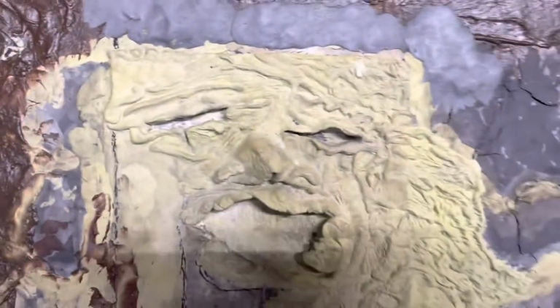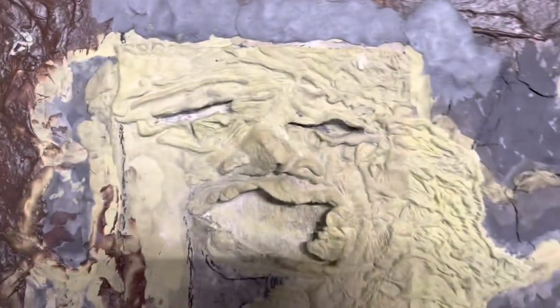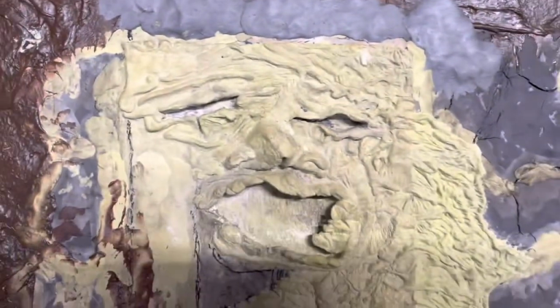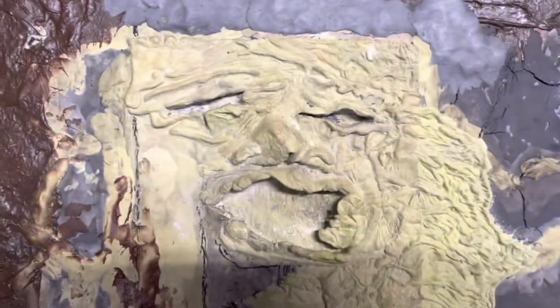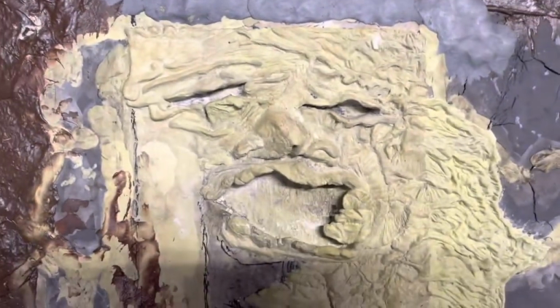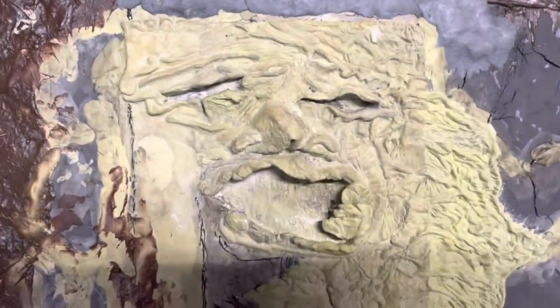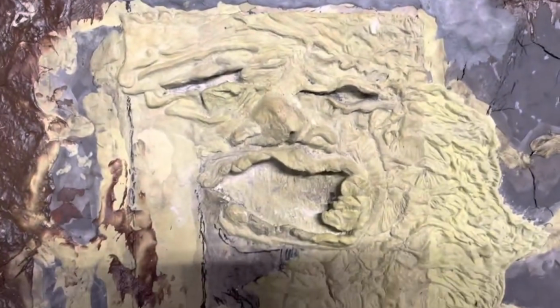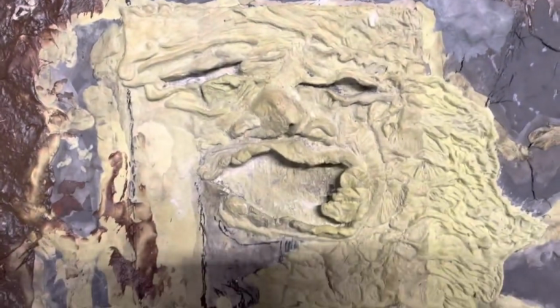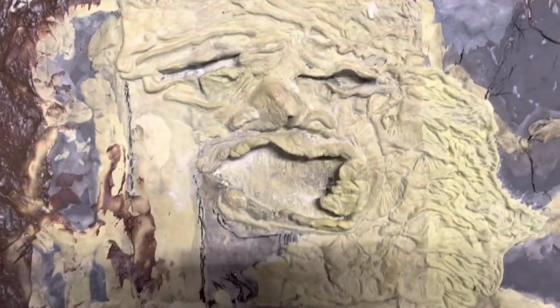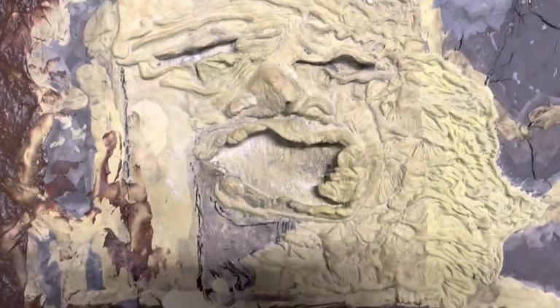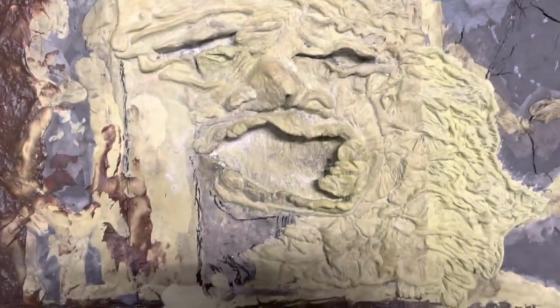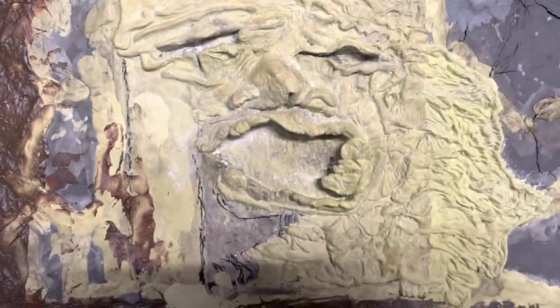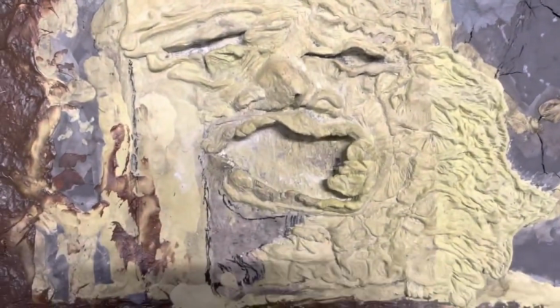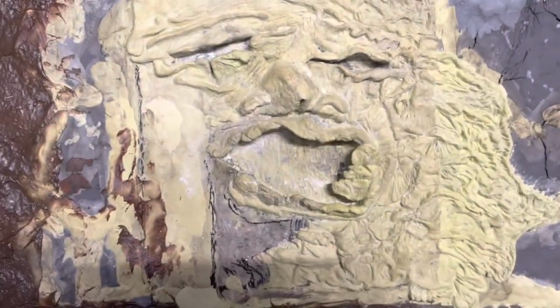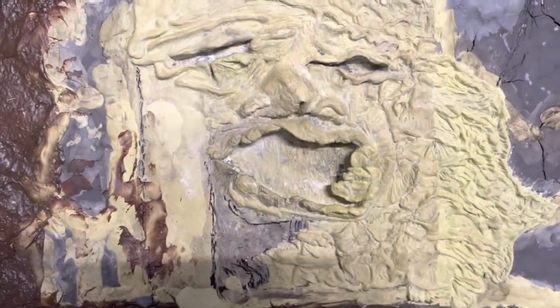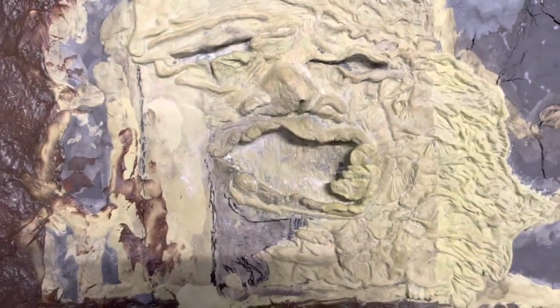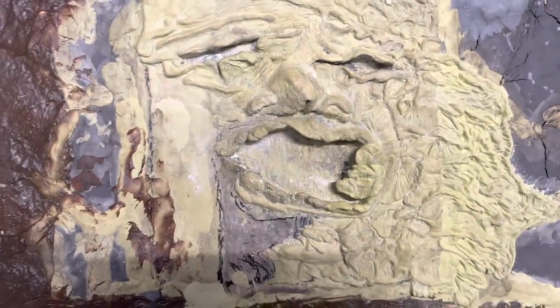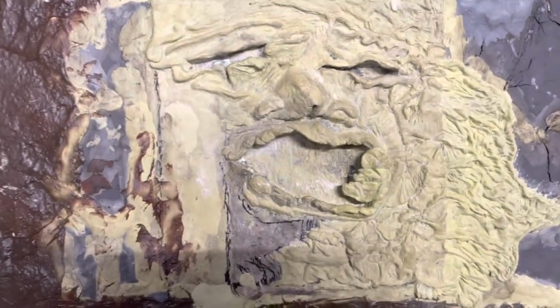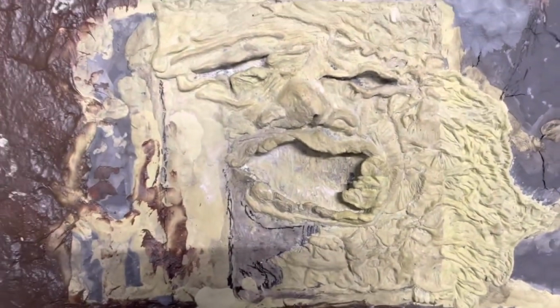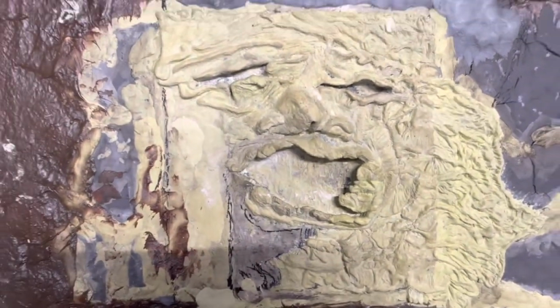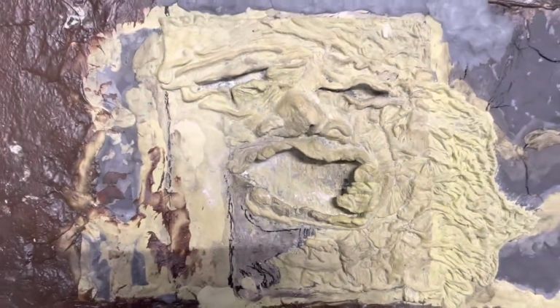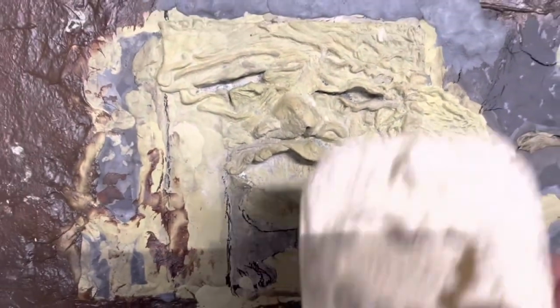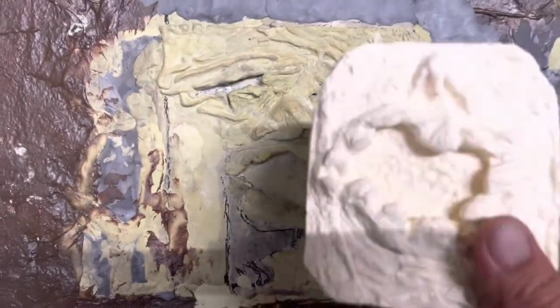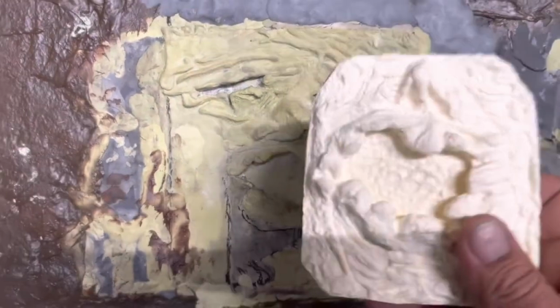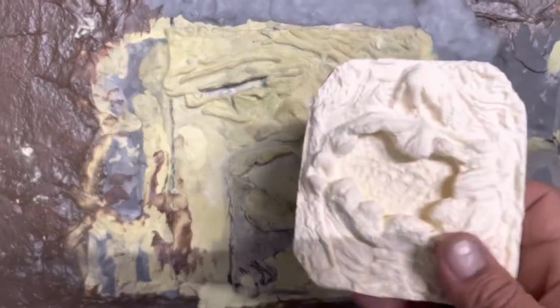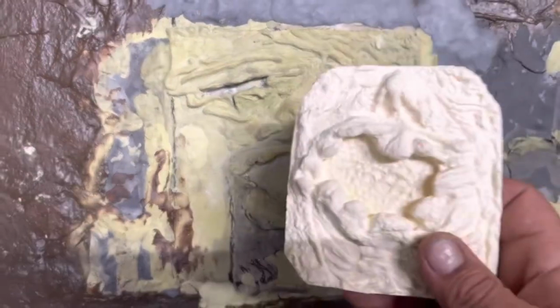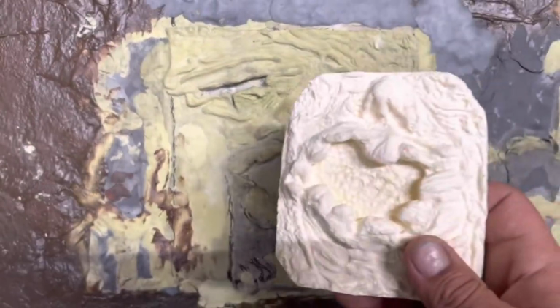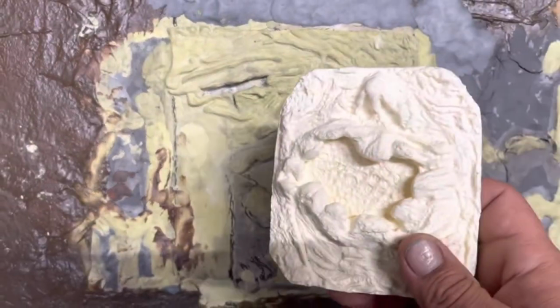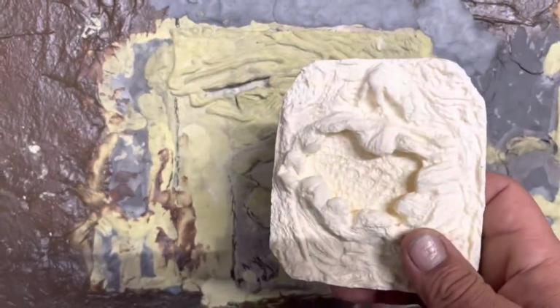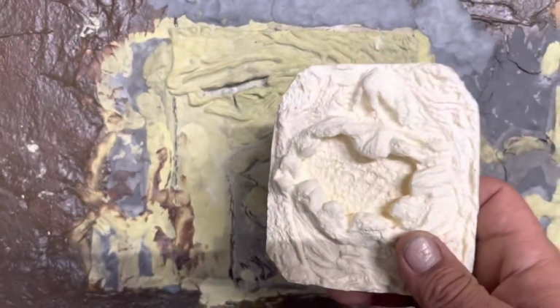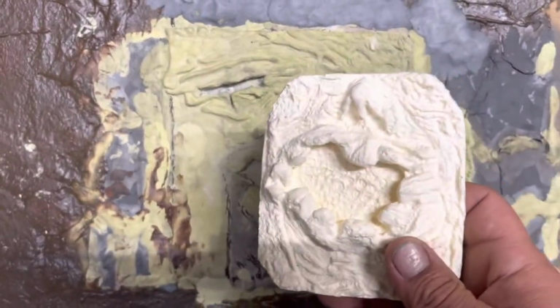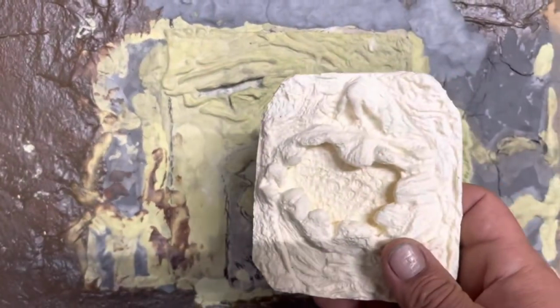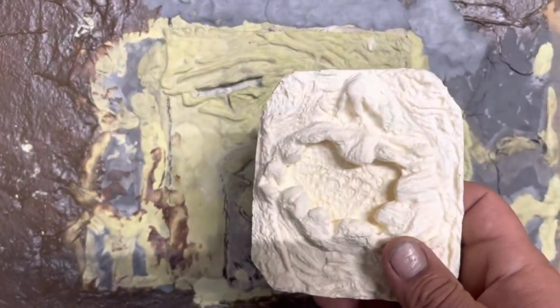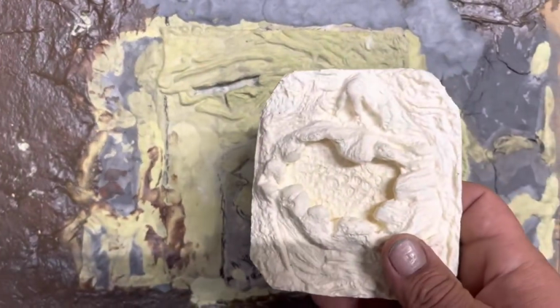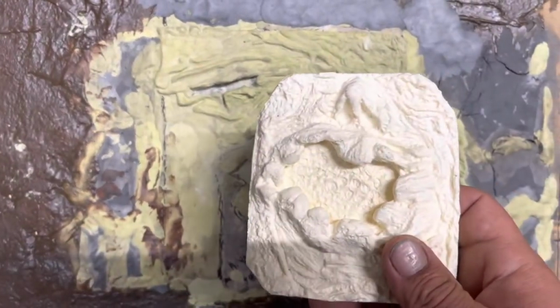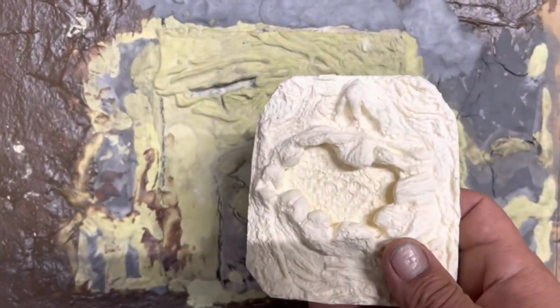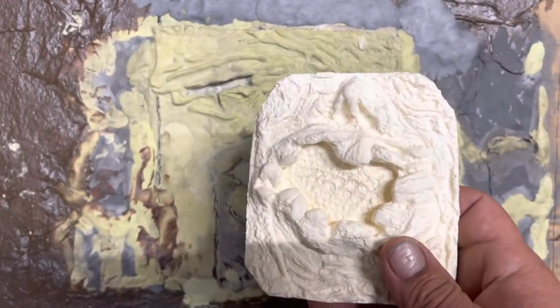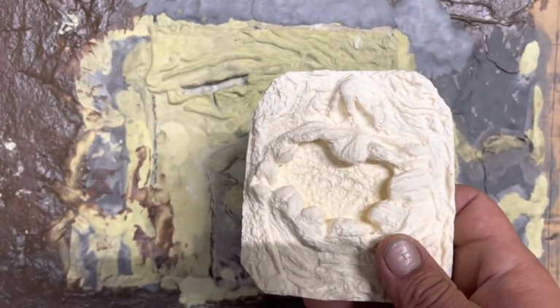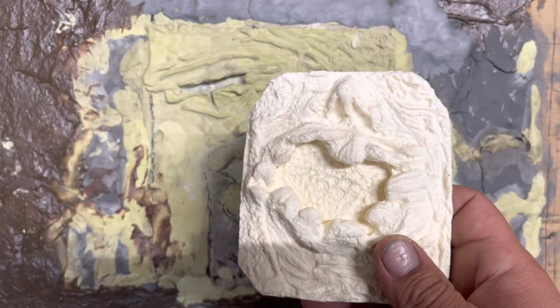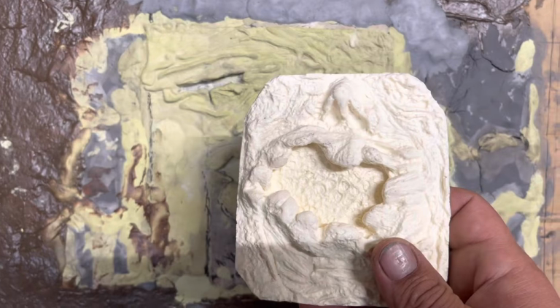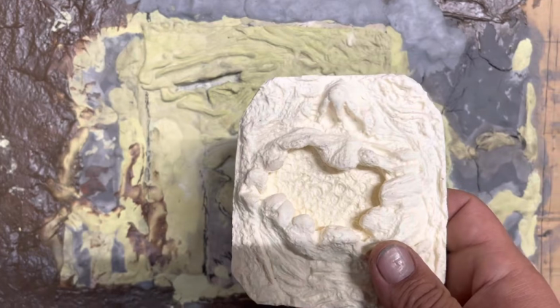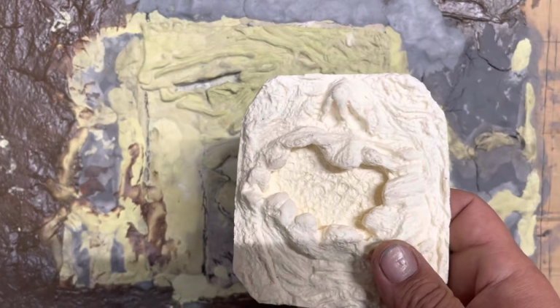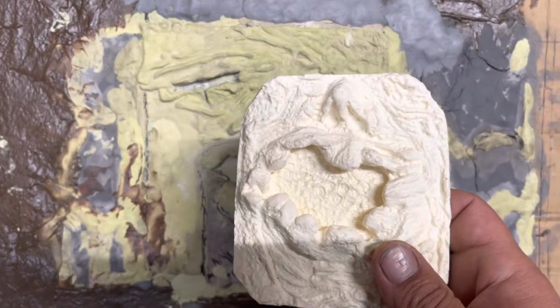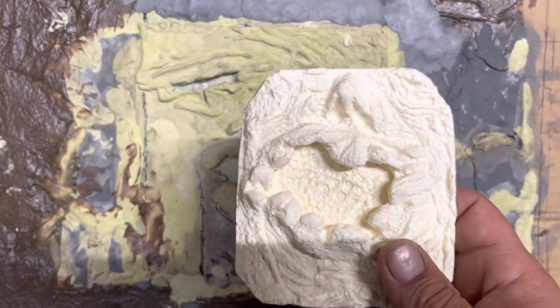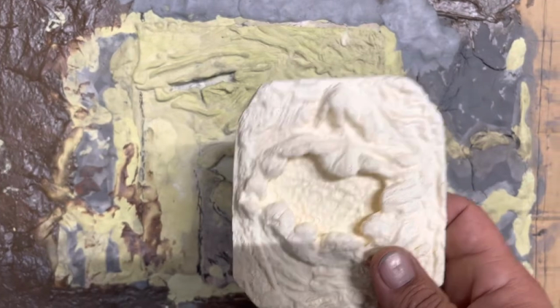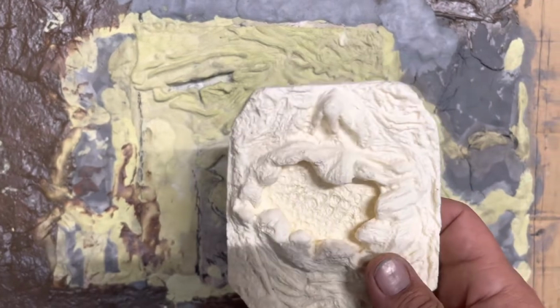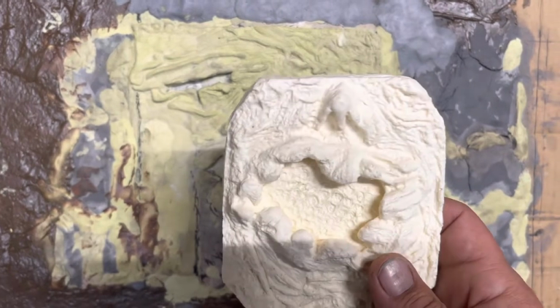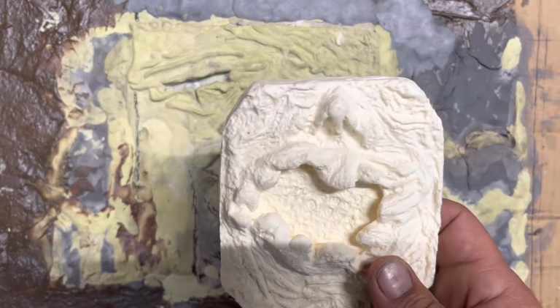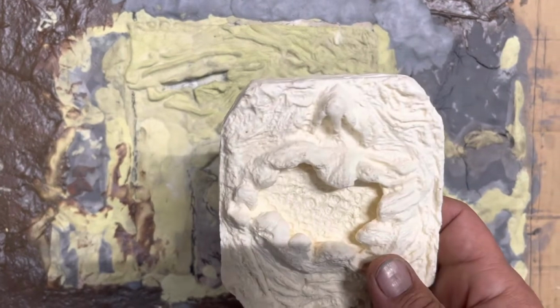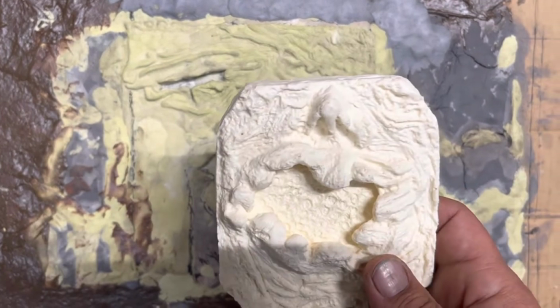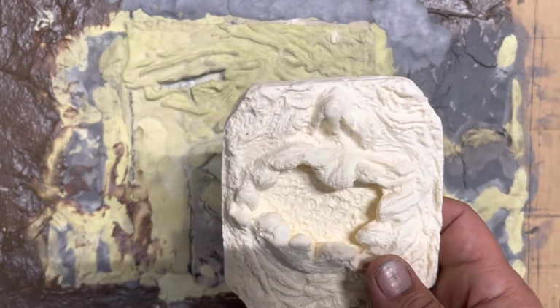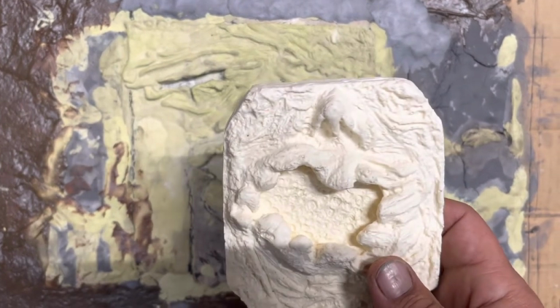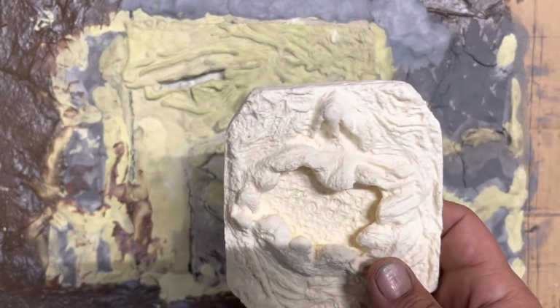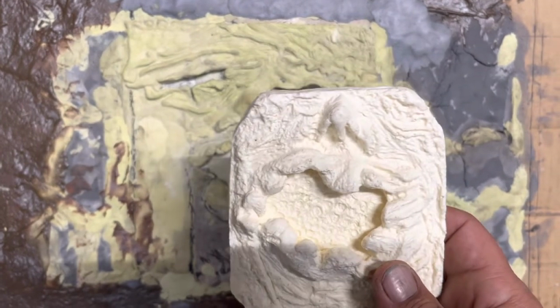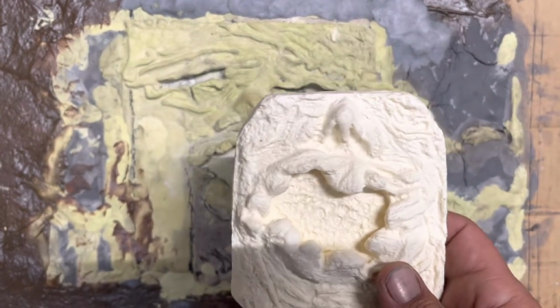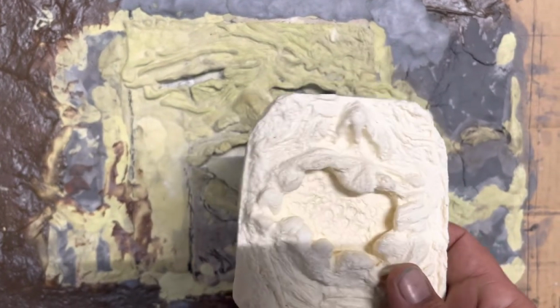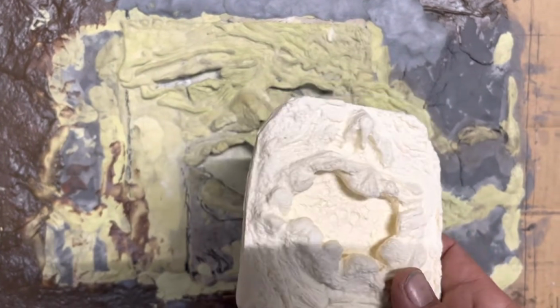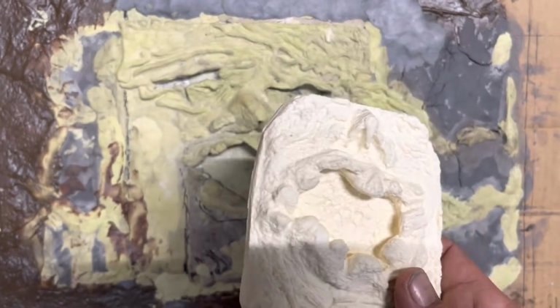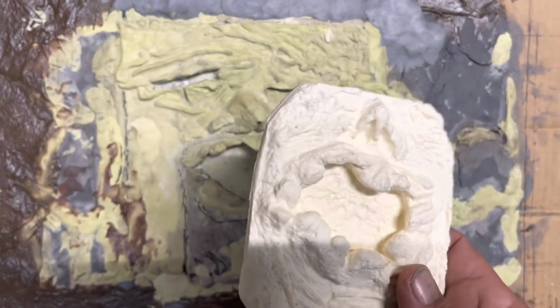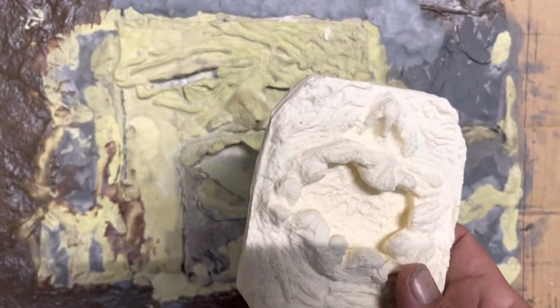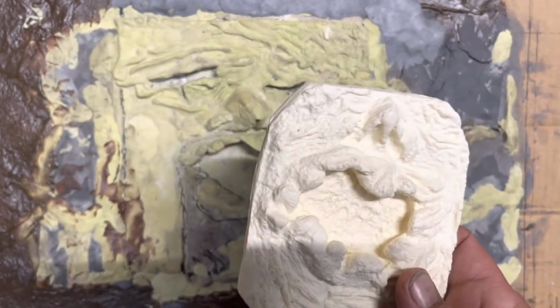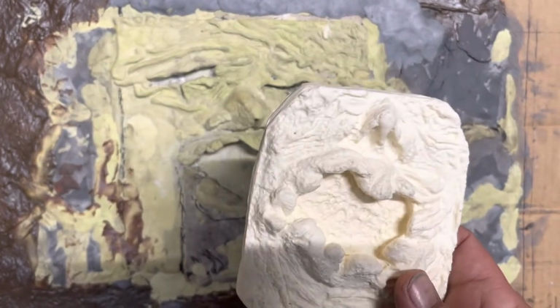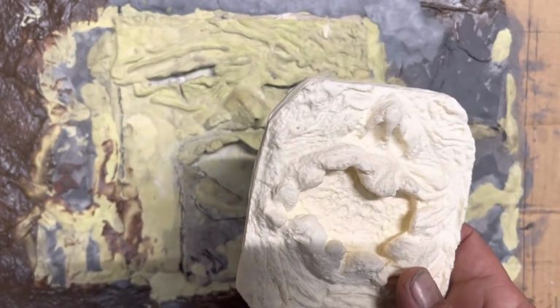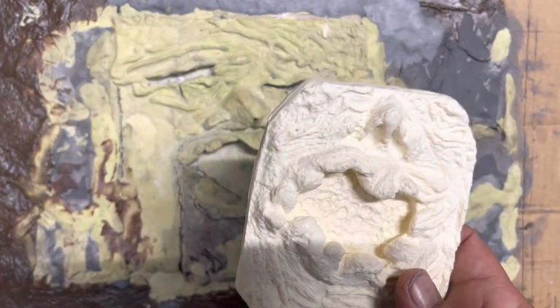But let's take a closer look. This is, again, badass. I love this piece.